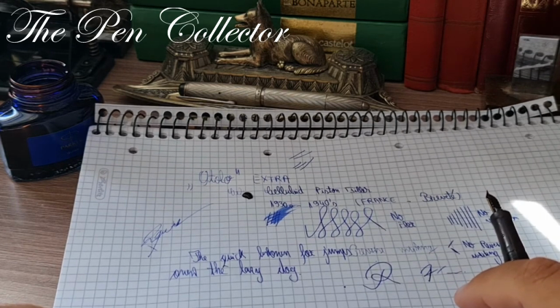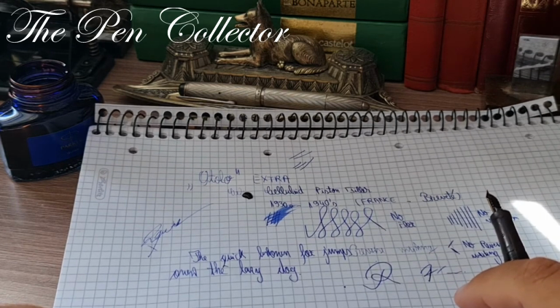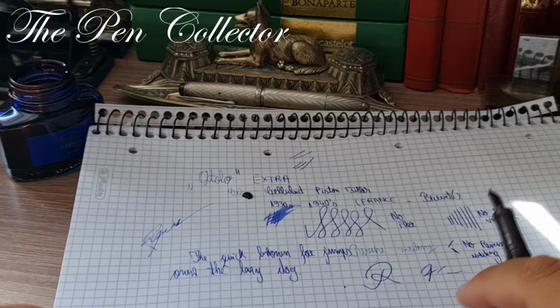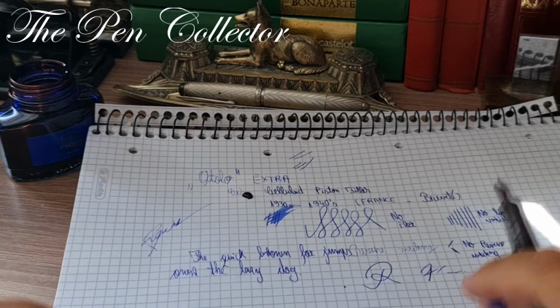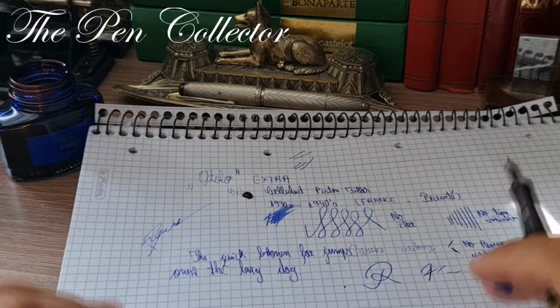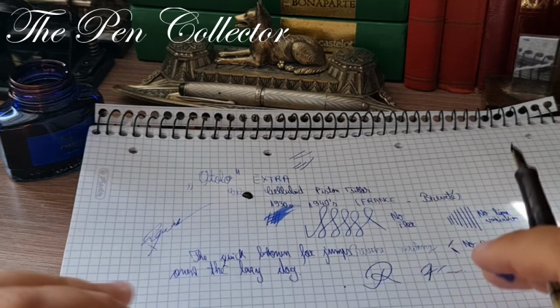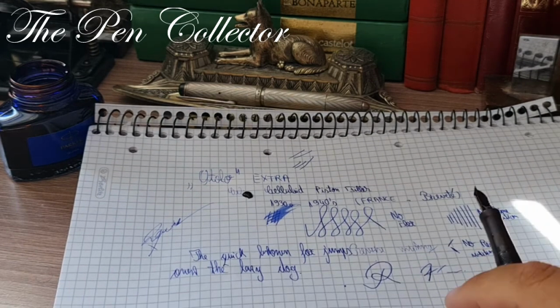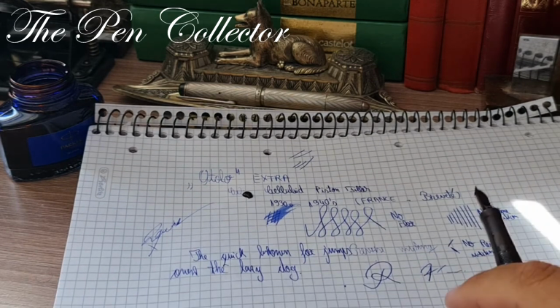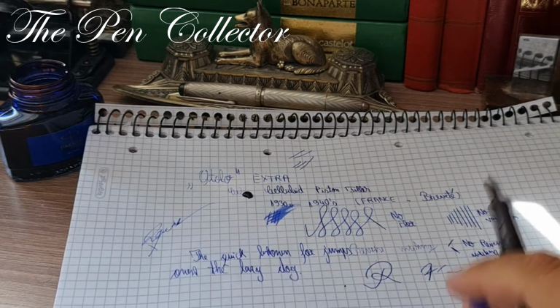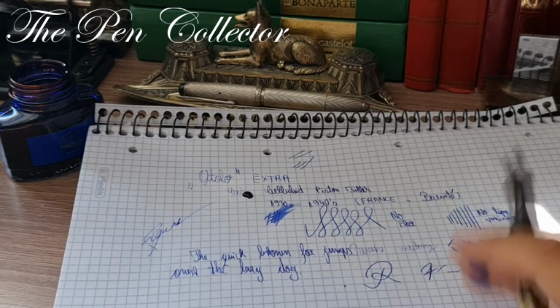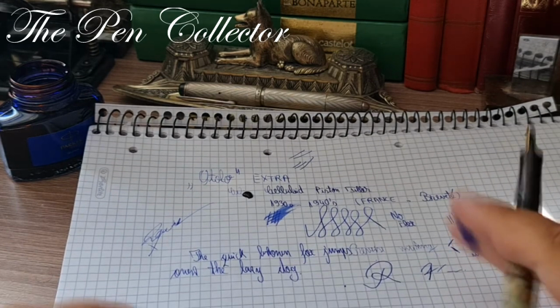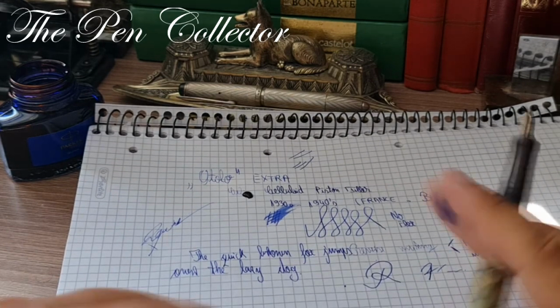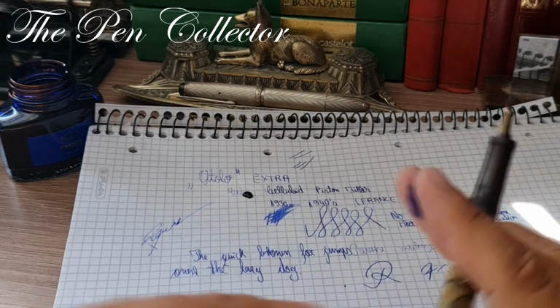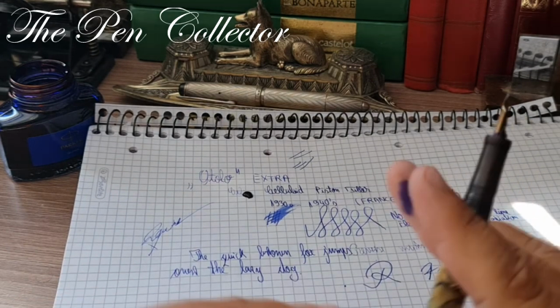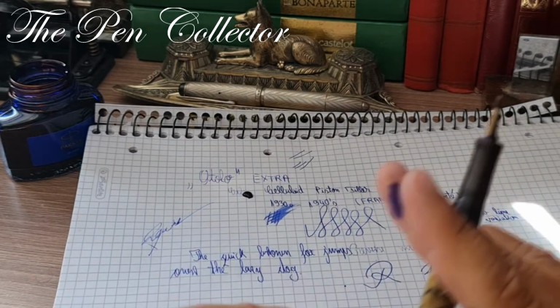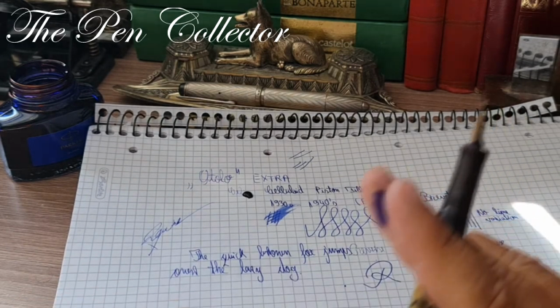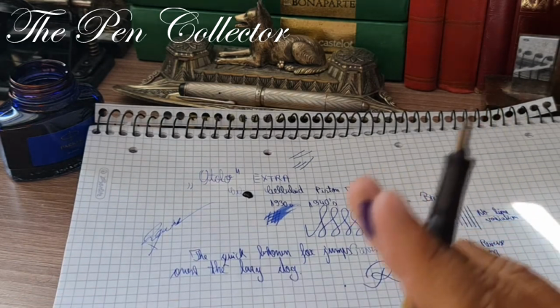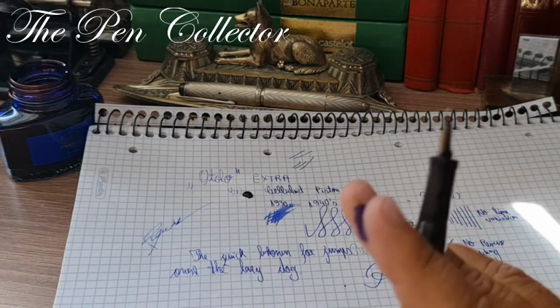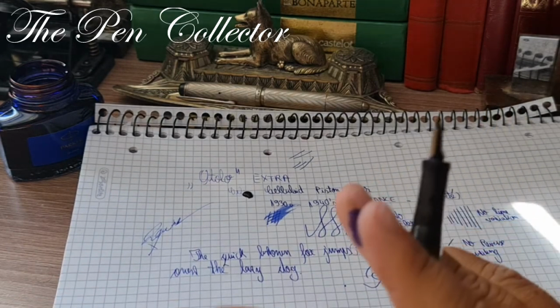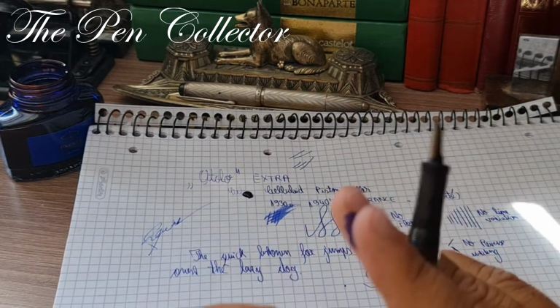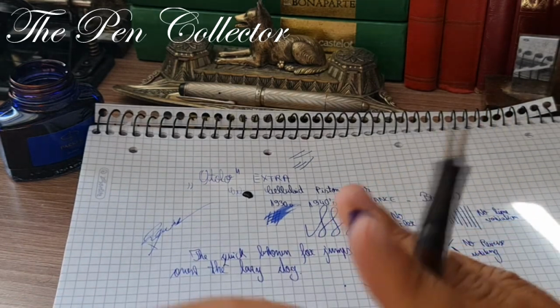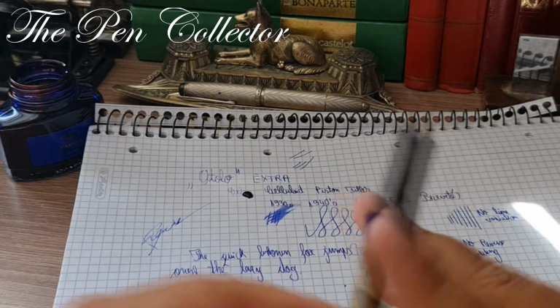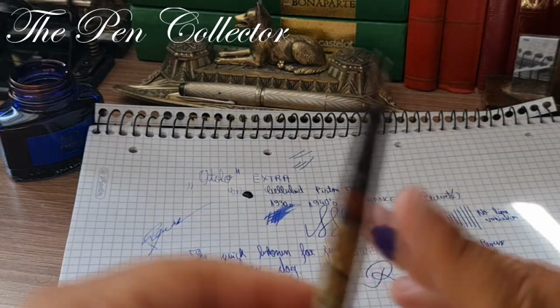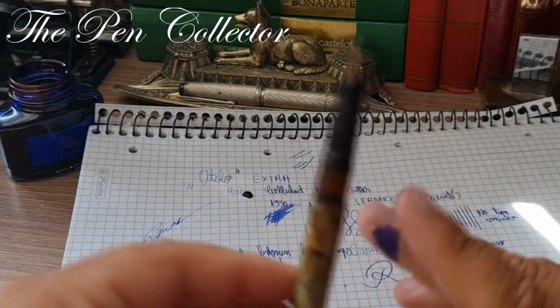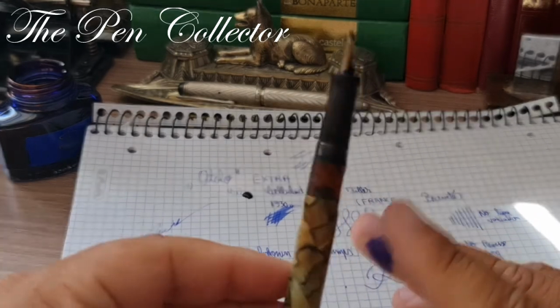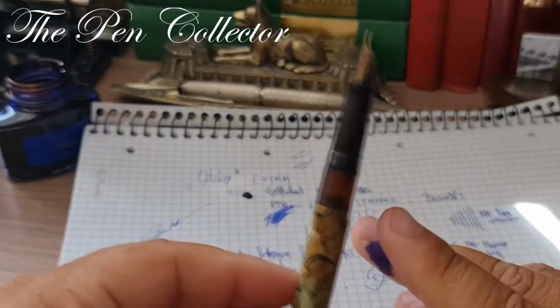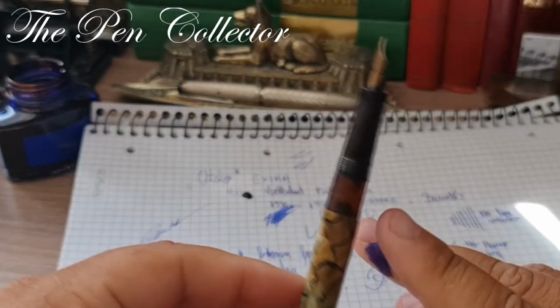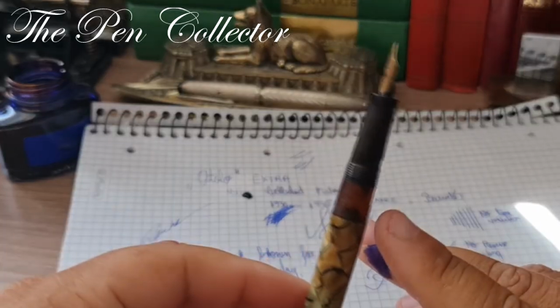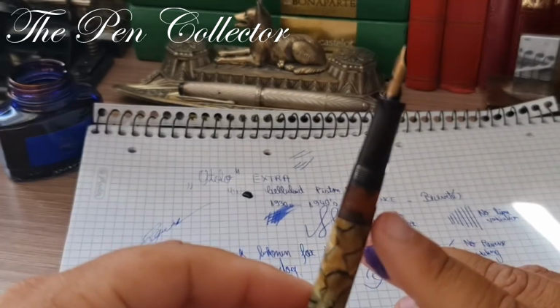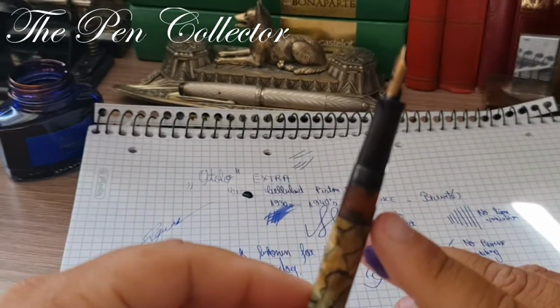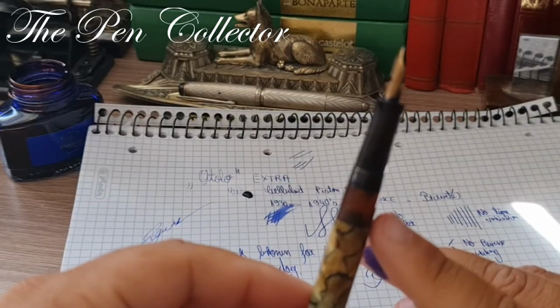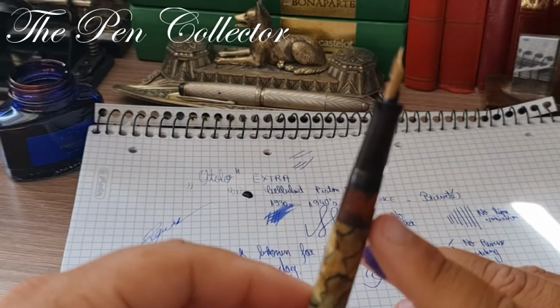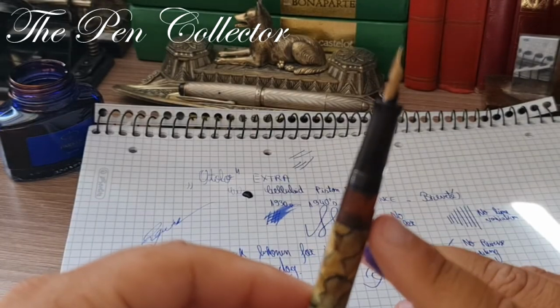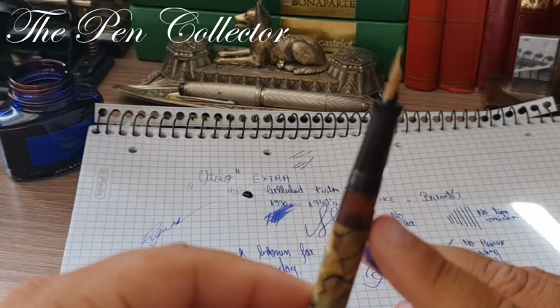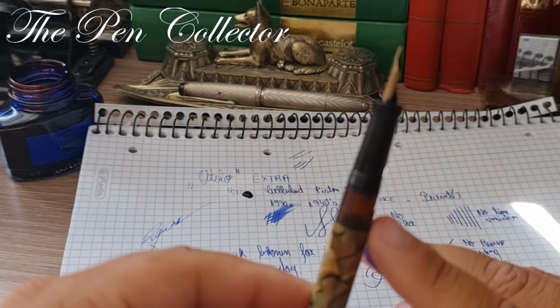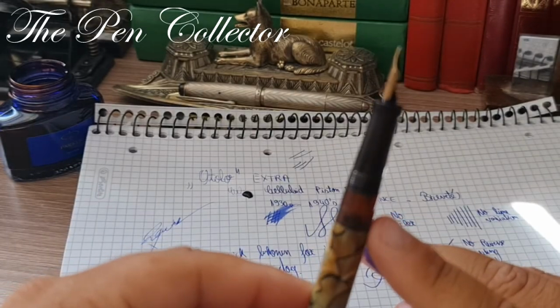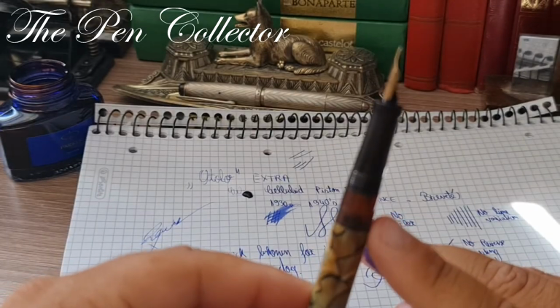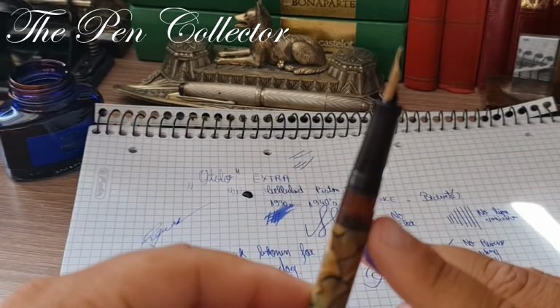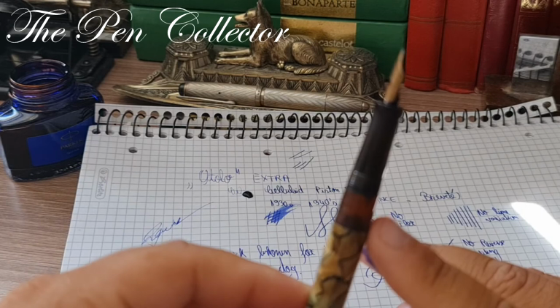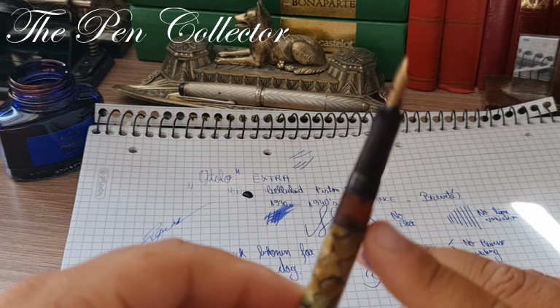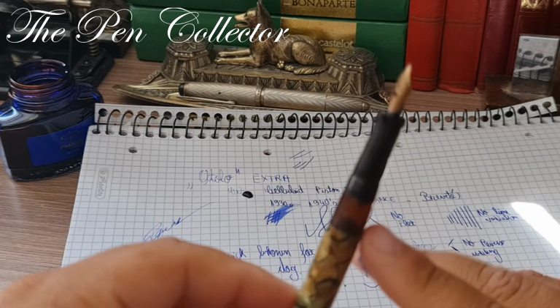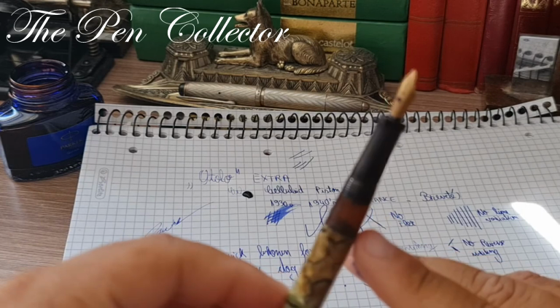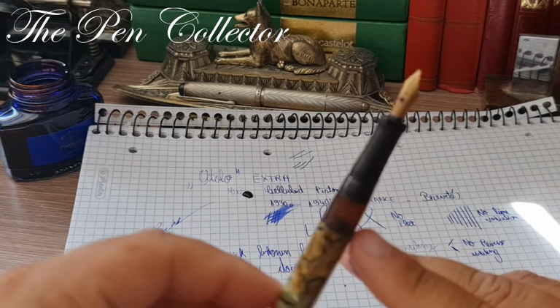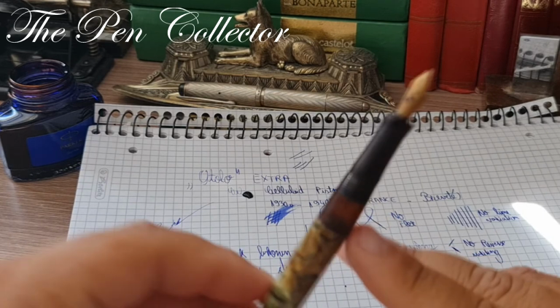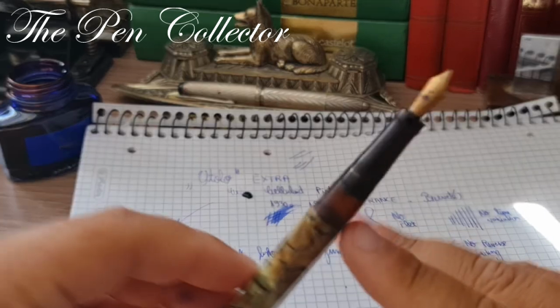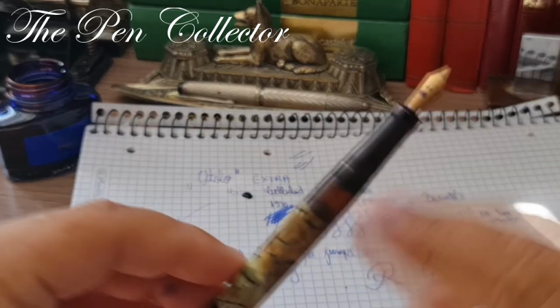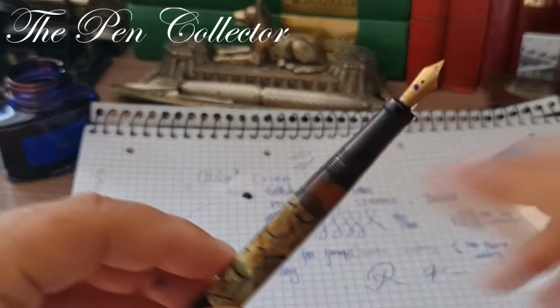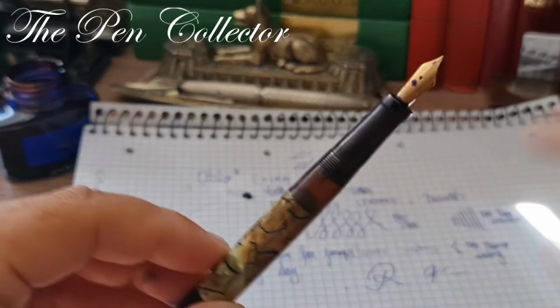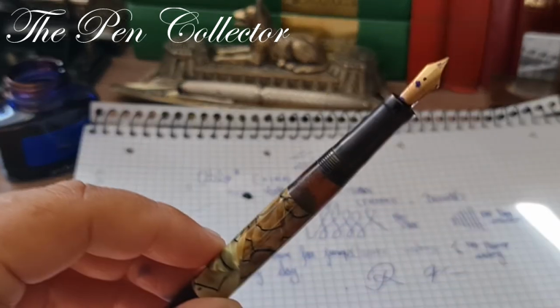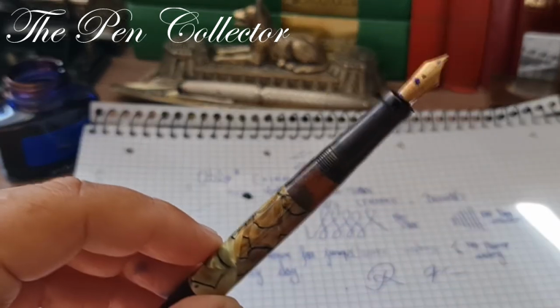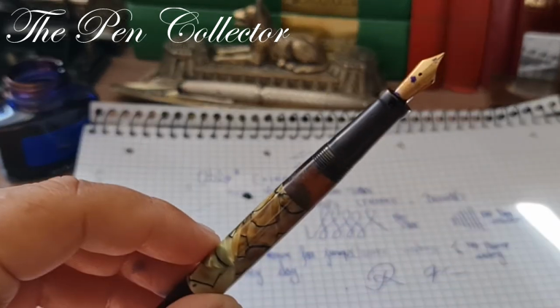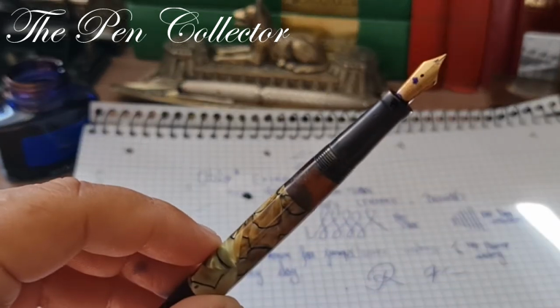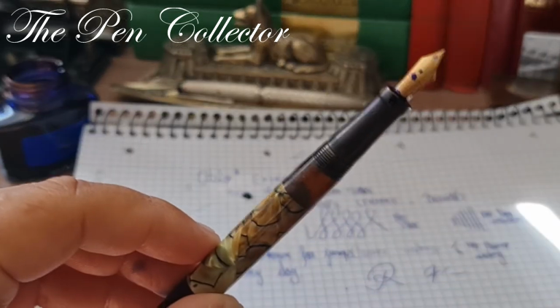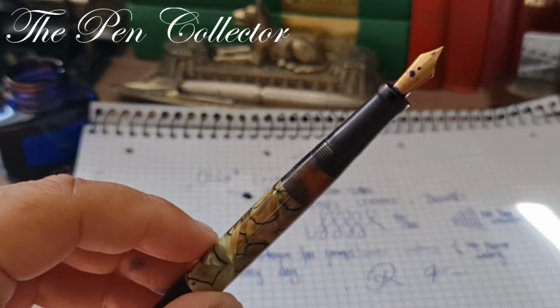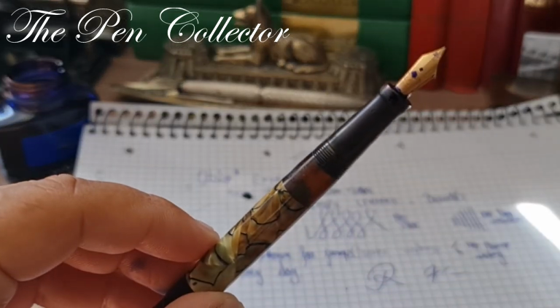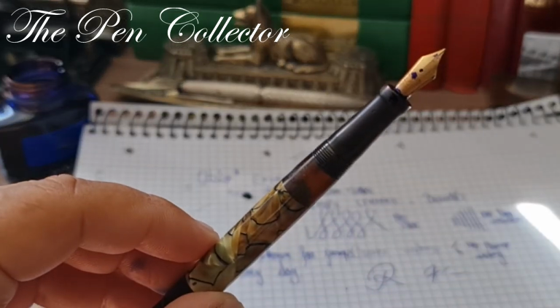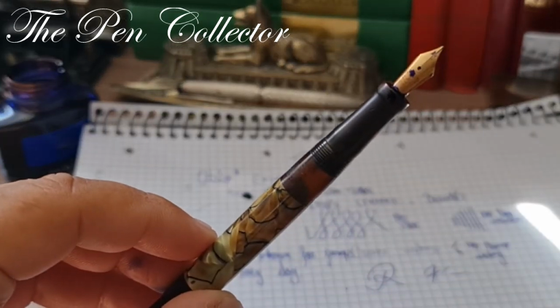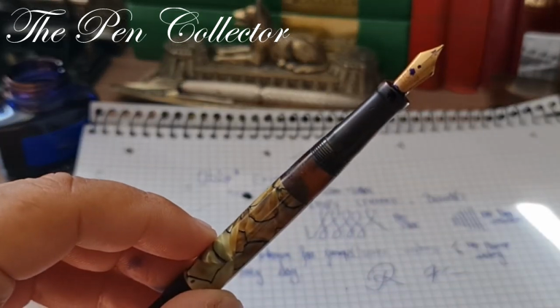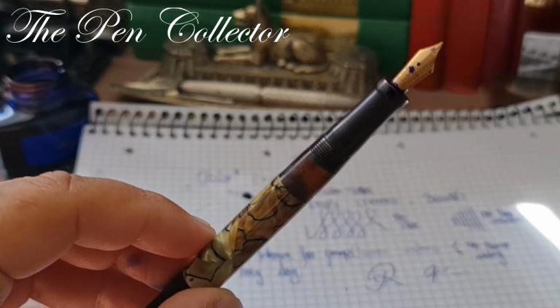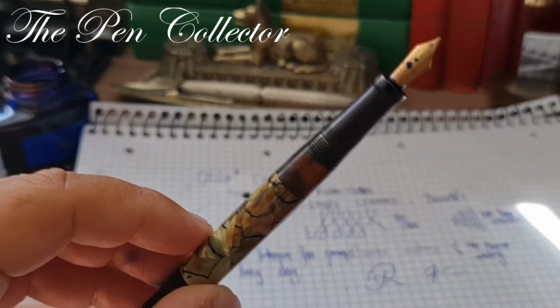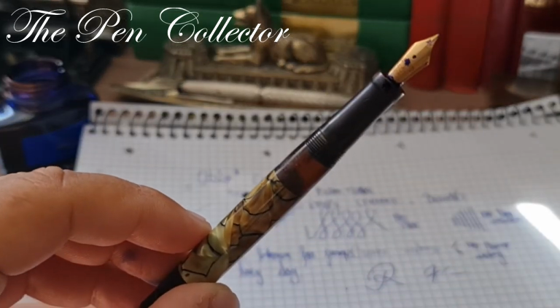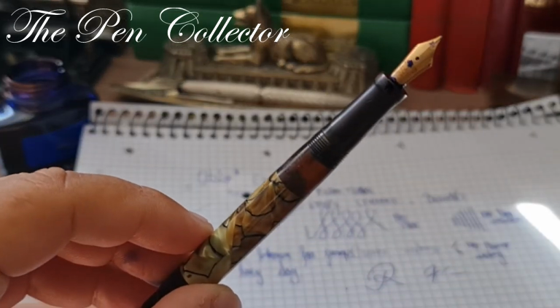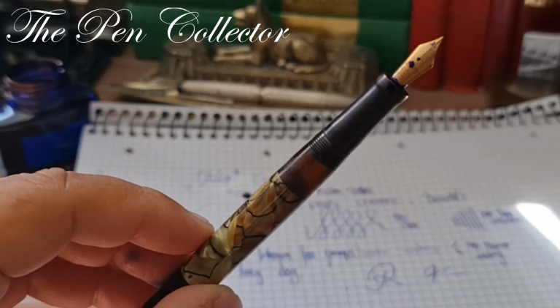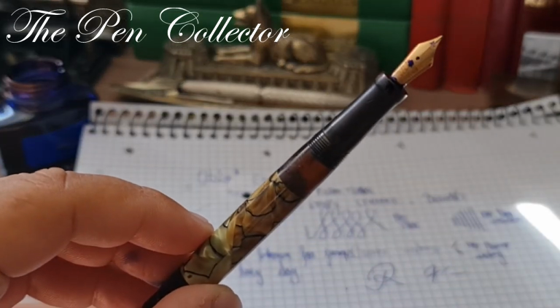This was my review of this wonderful celluloid fountain pen. I hope you've enjoyed it.